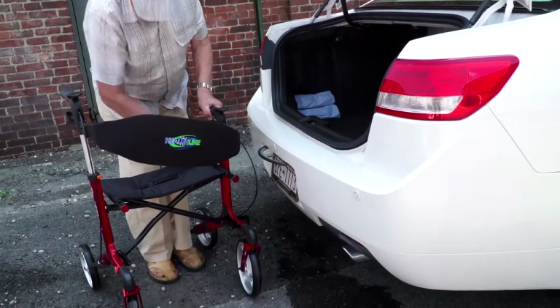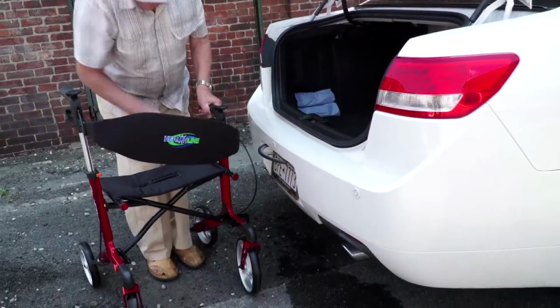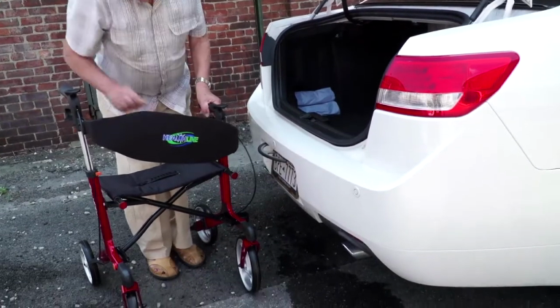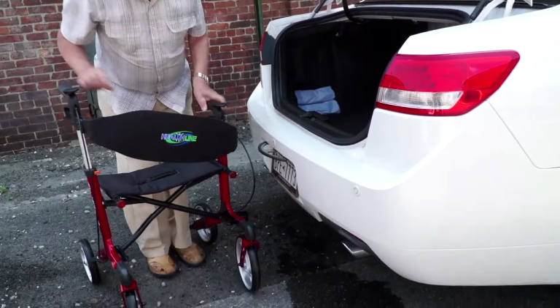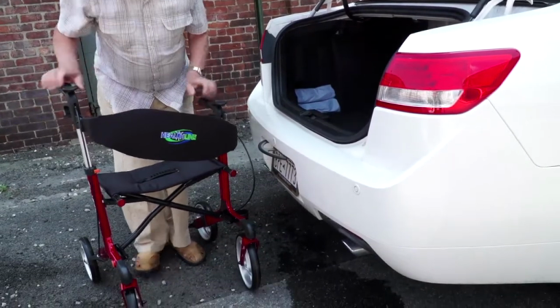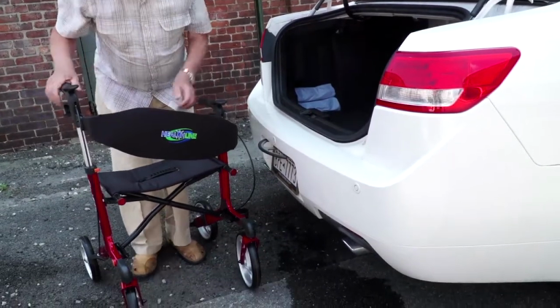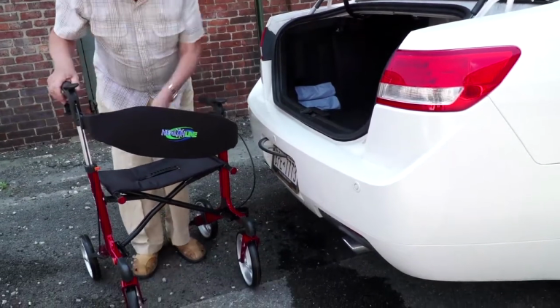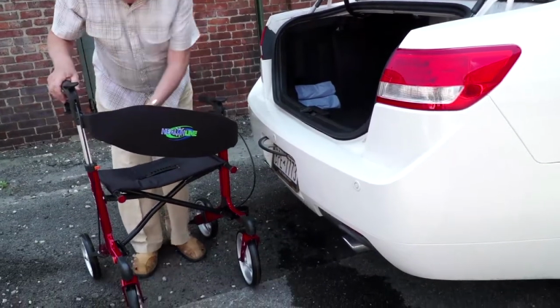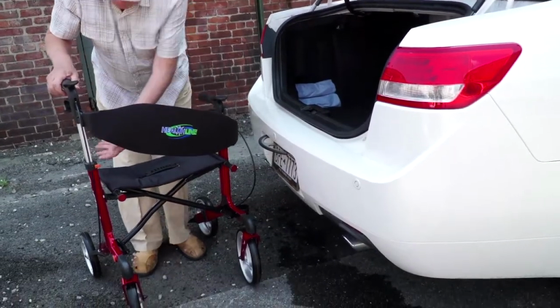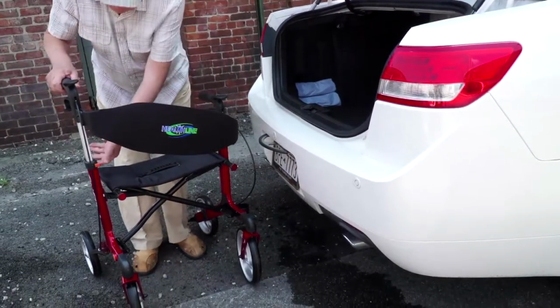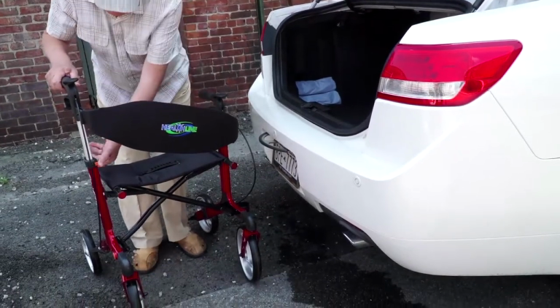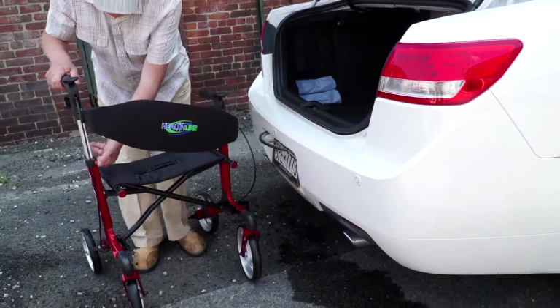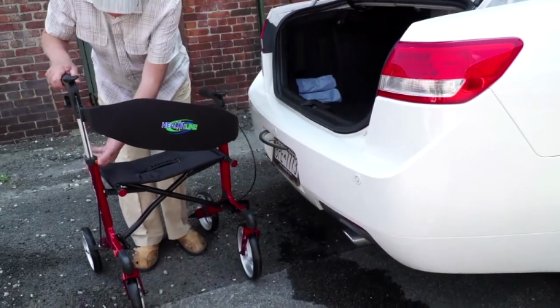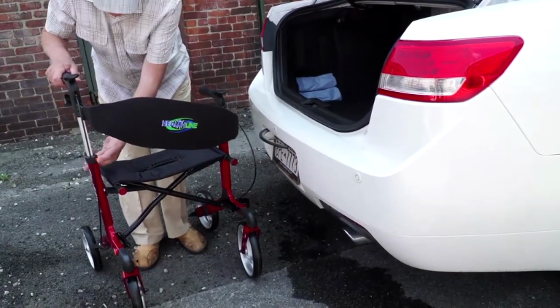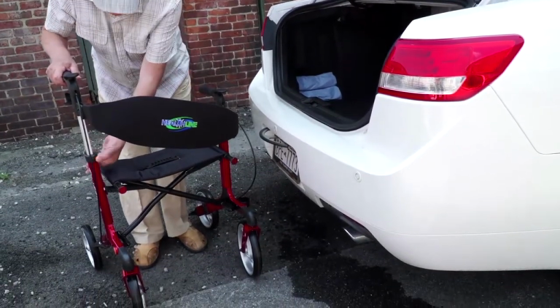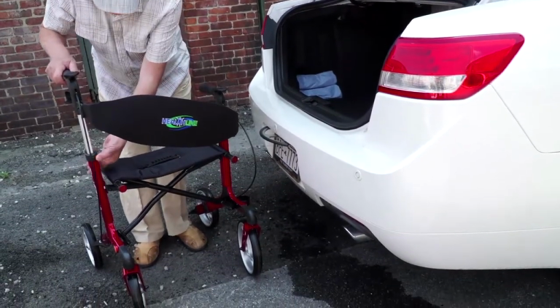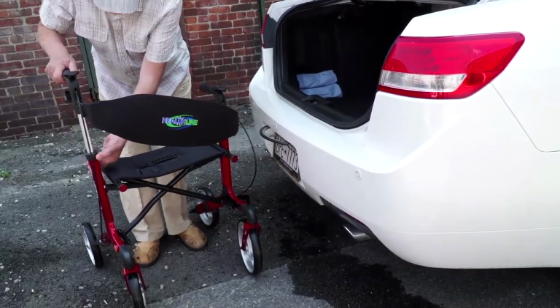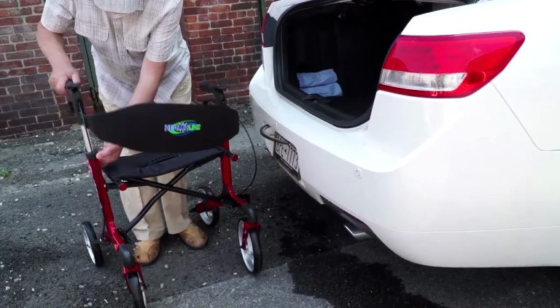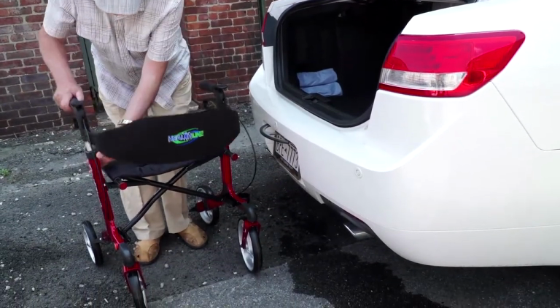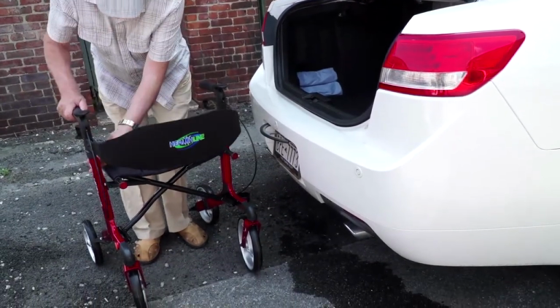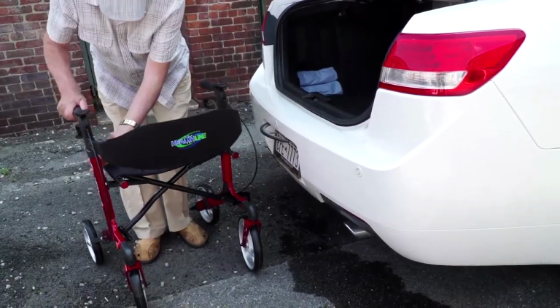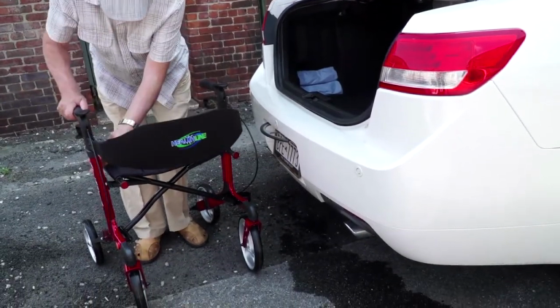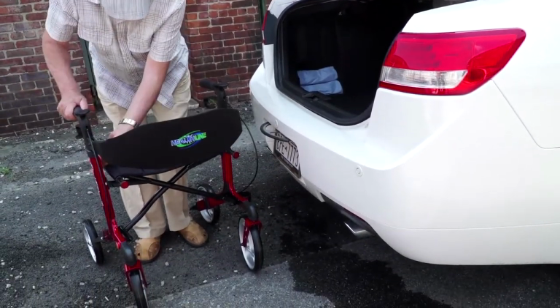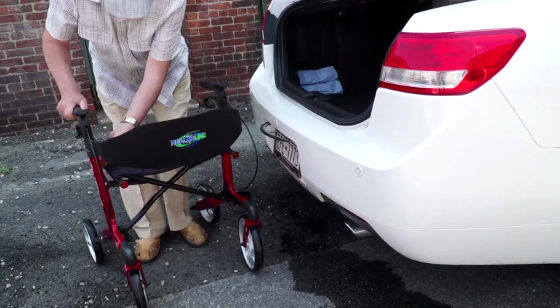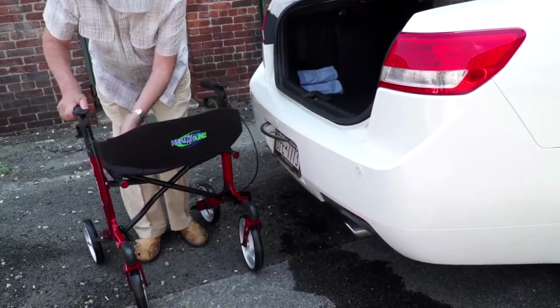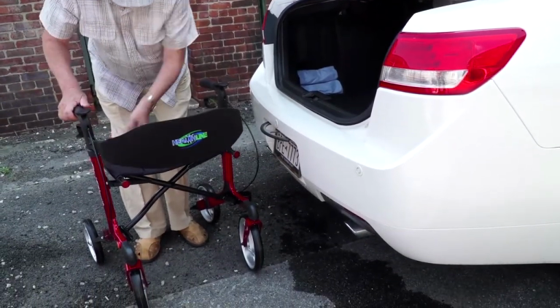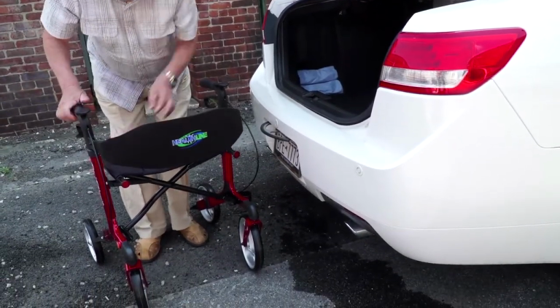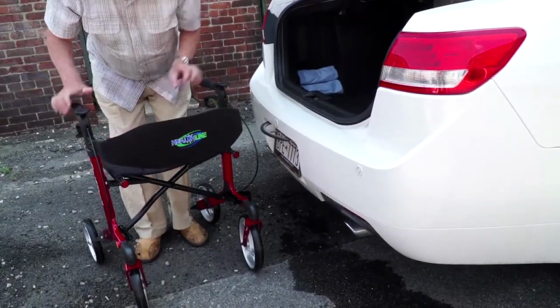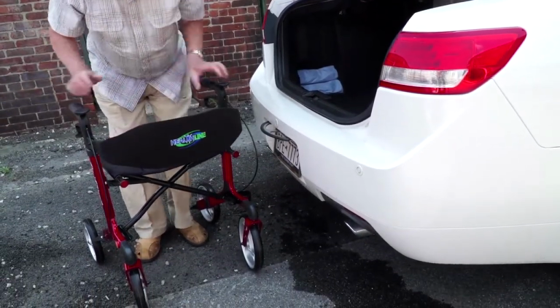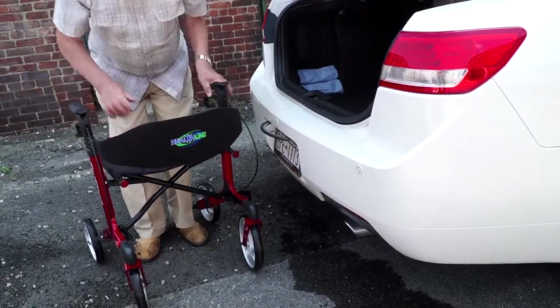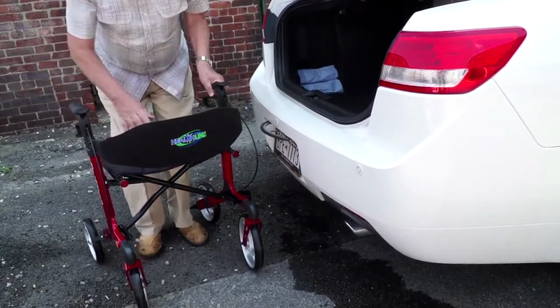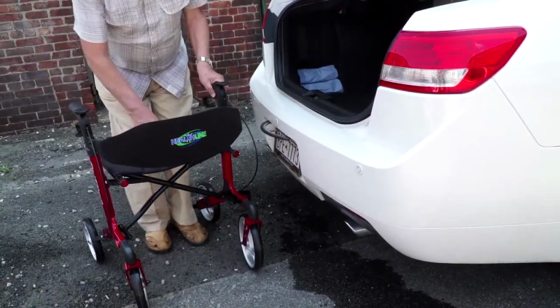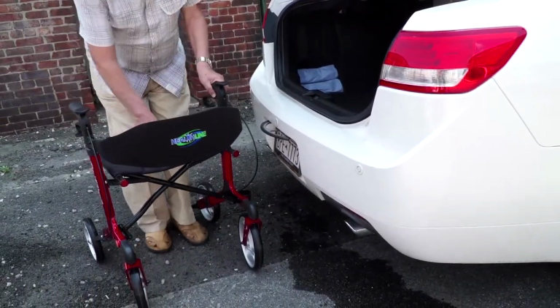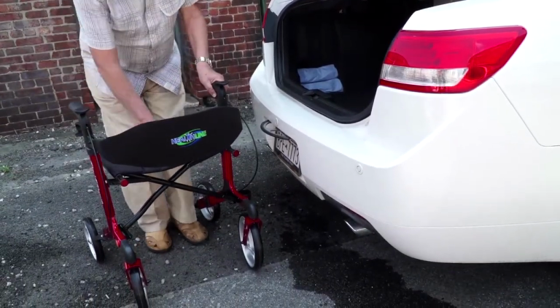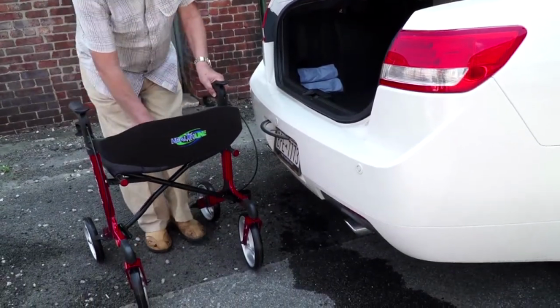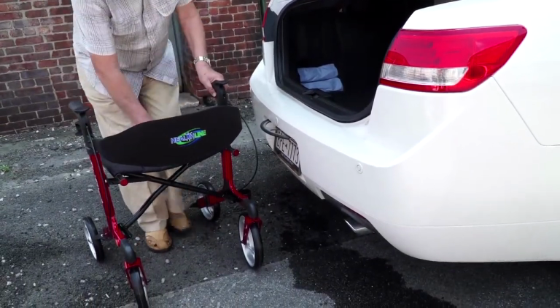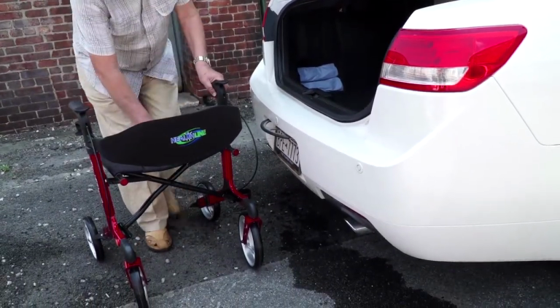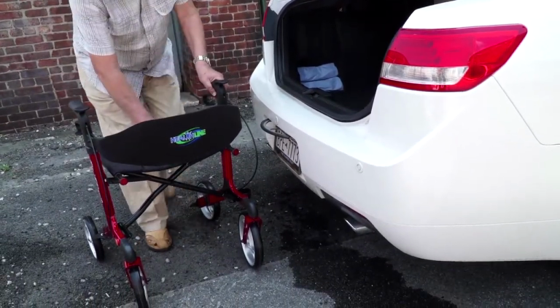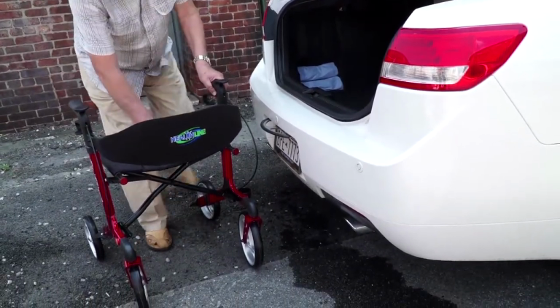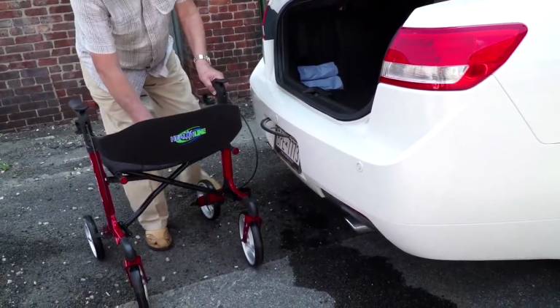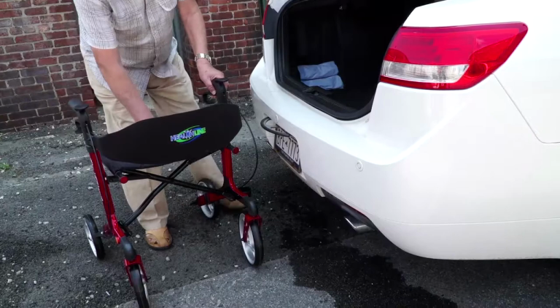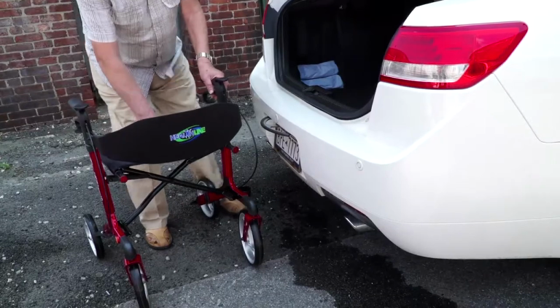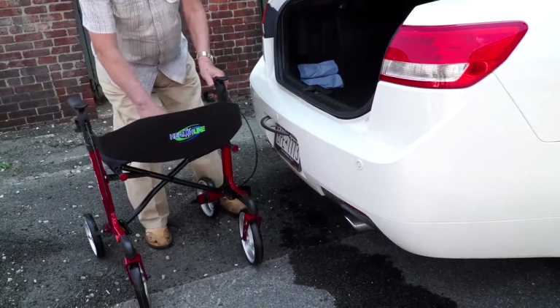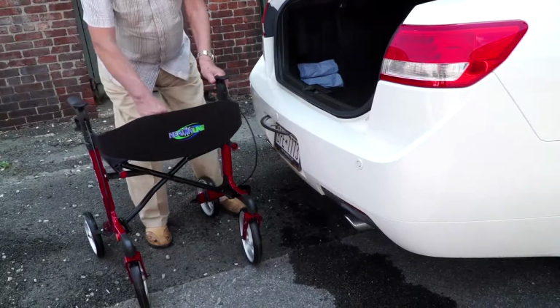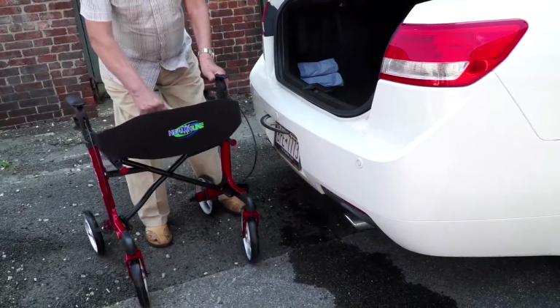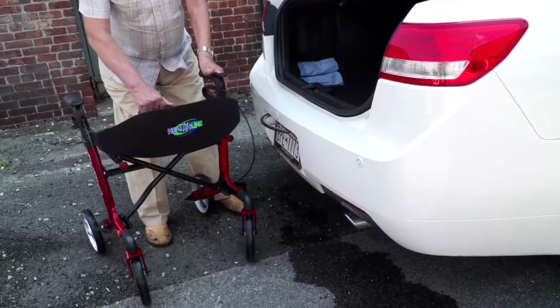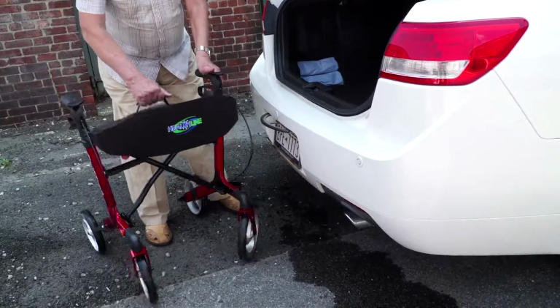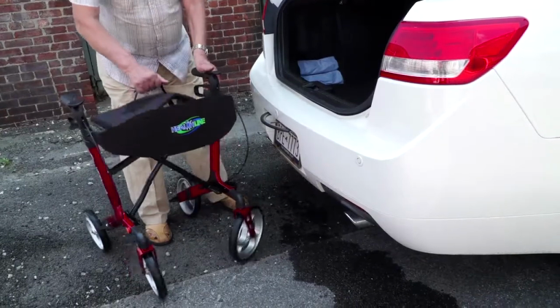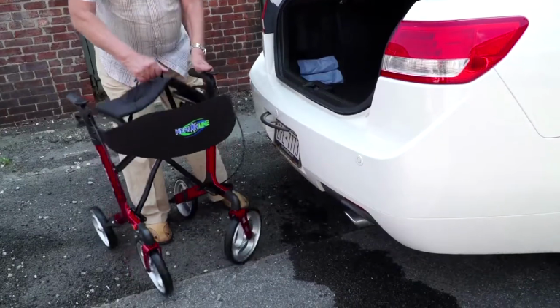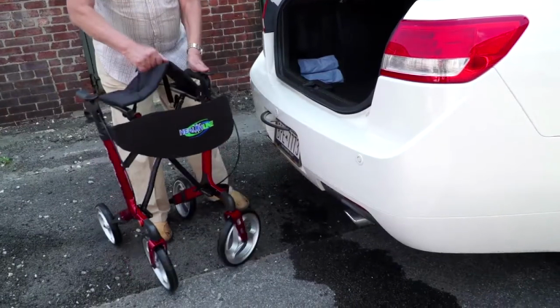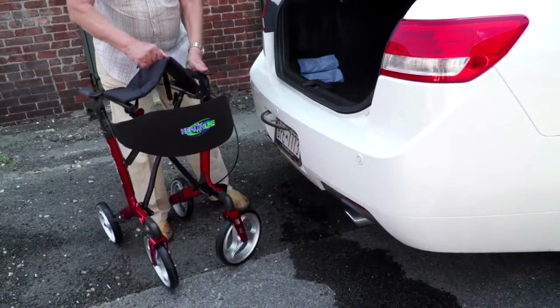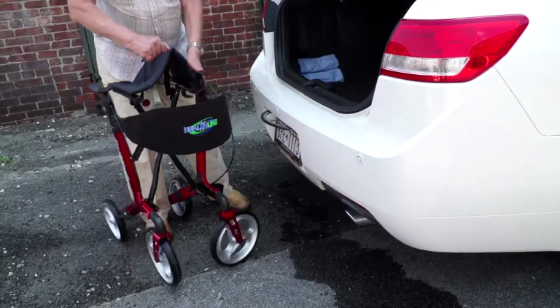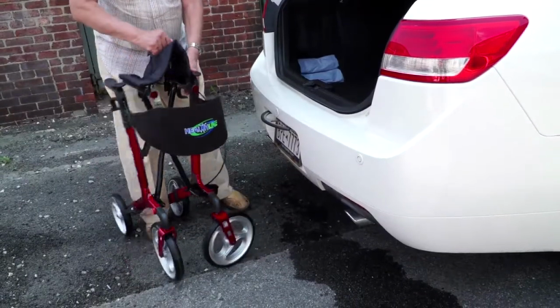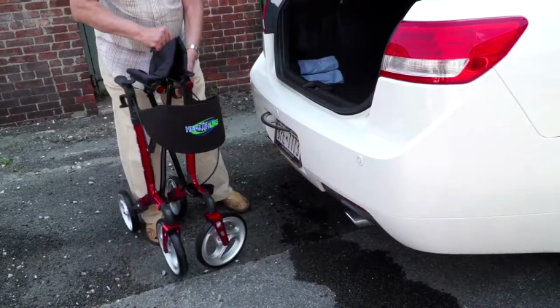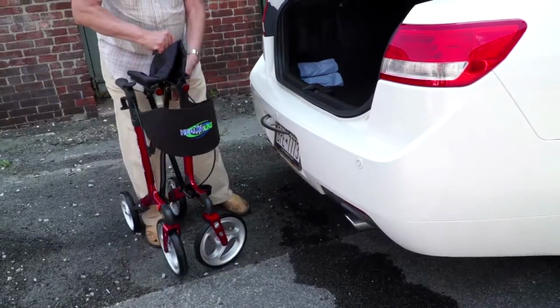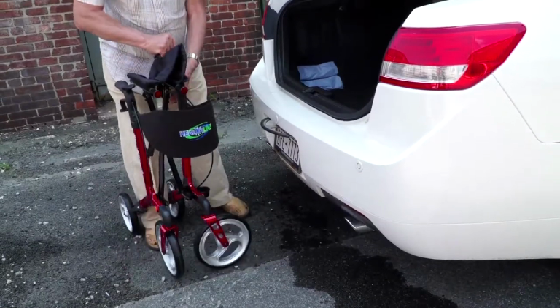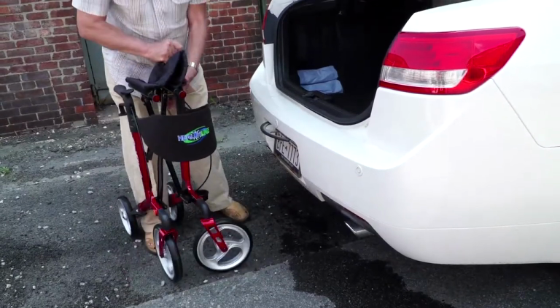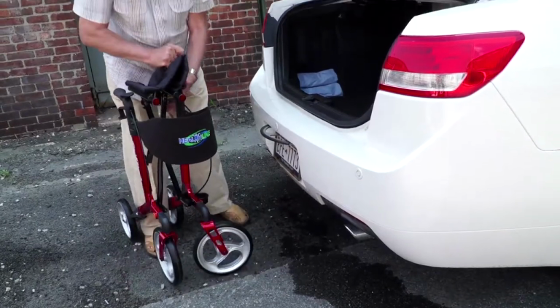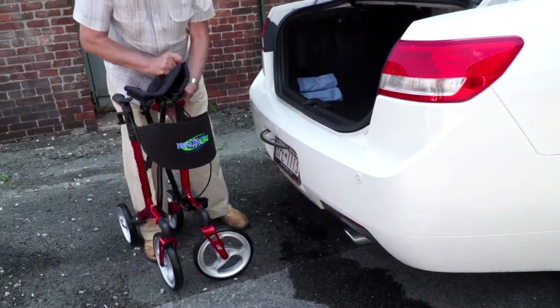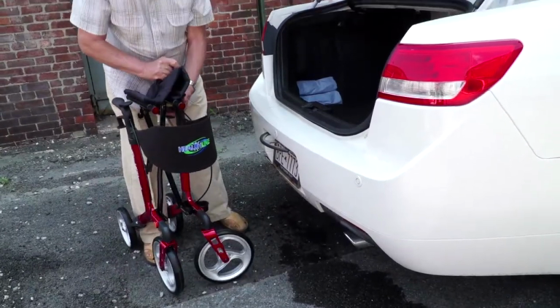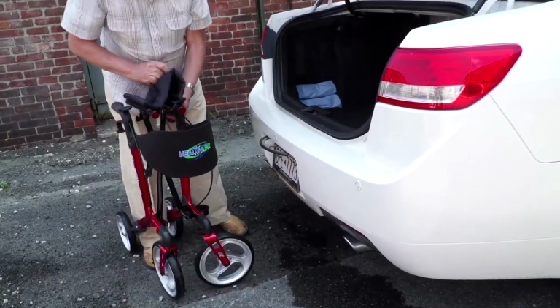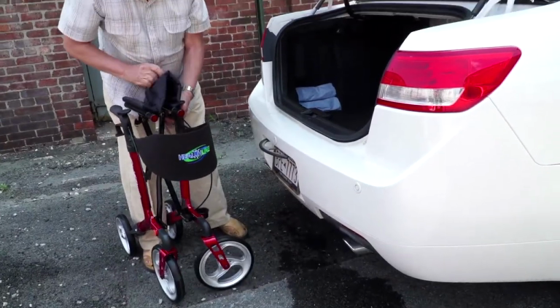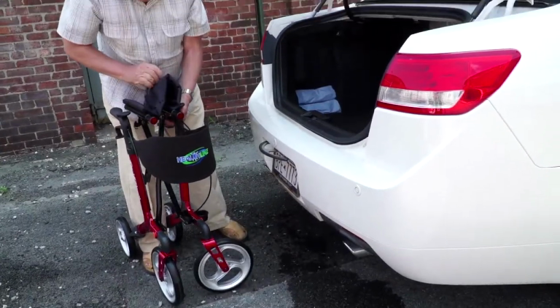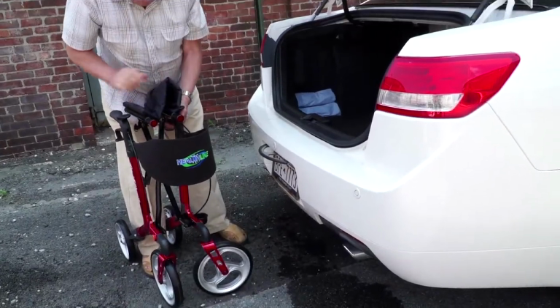To quickly fold the rollator, lower the adjustable handles all the way down and pull the soft handle on the rollator seat up.